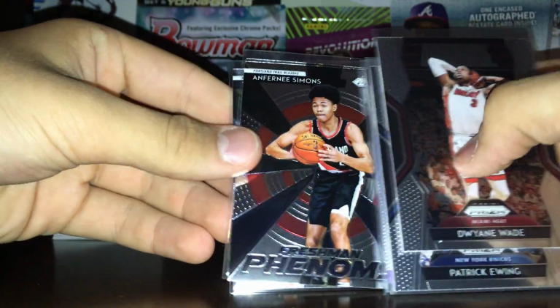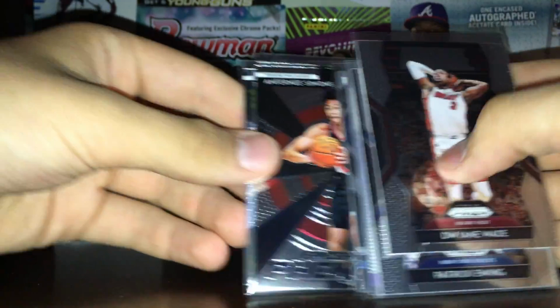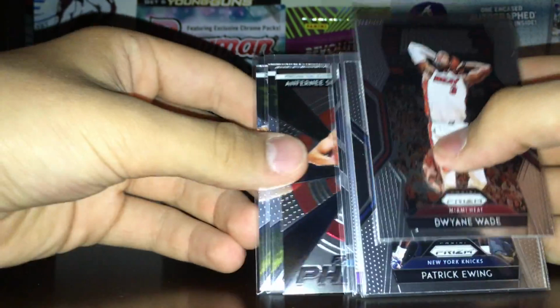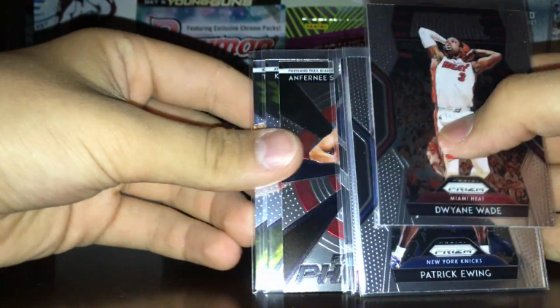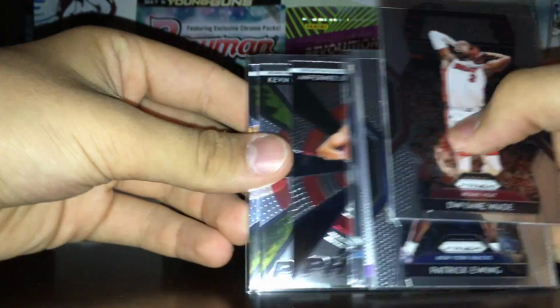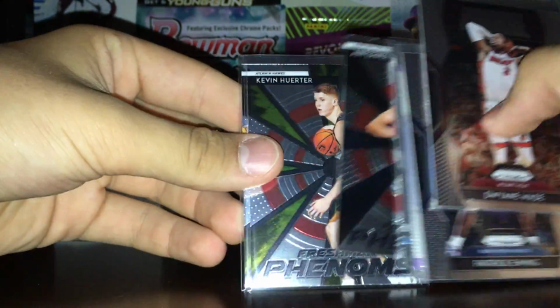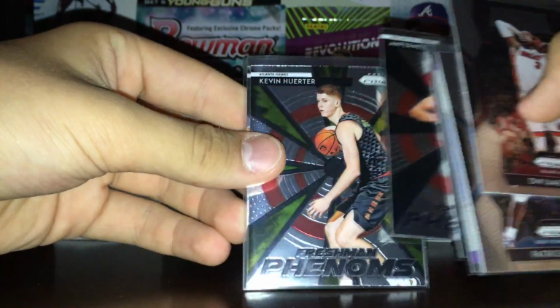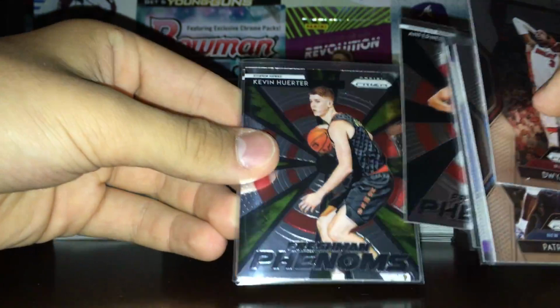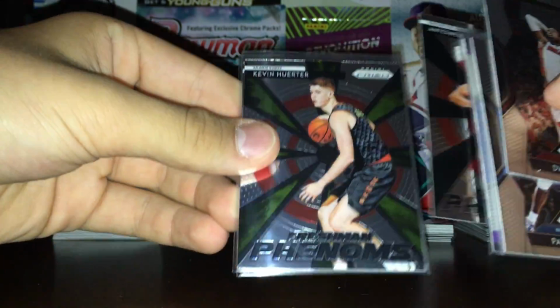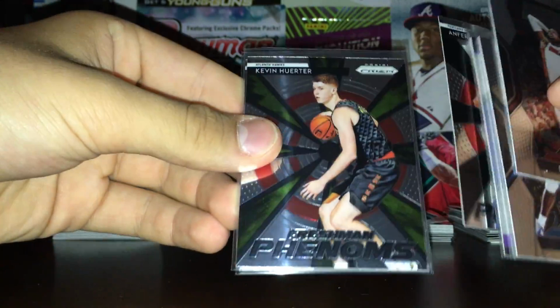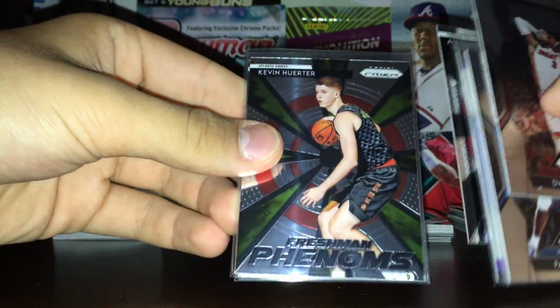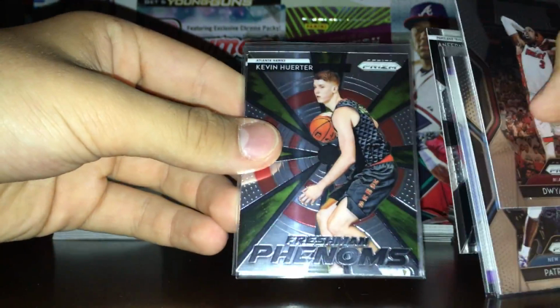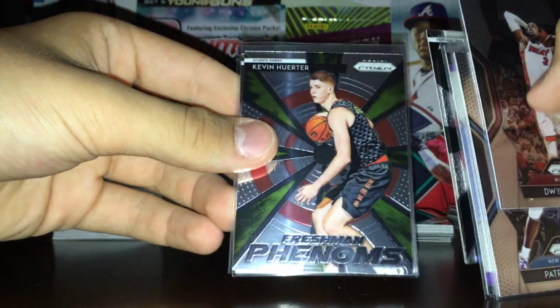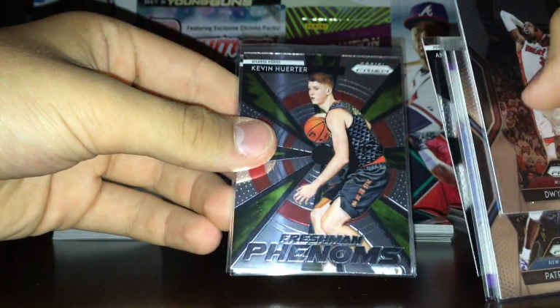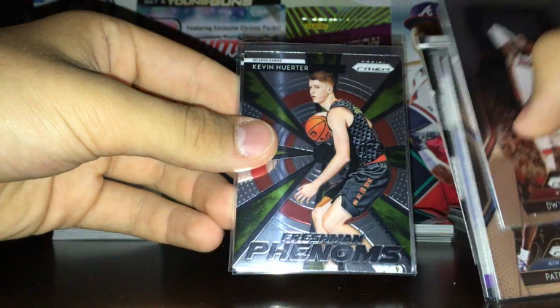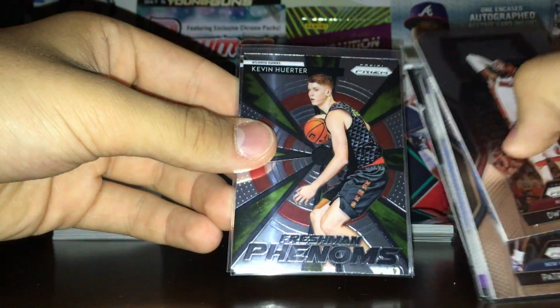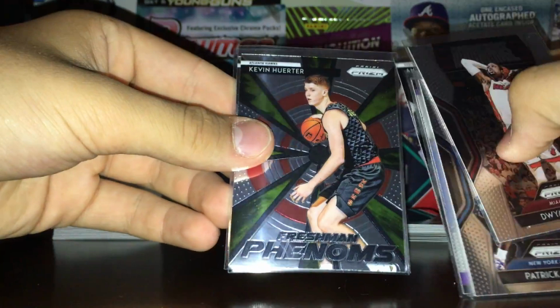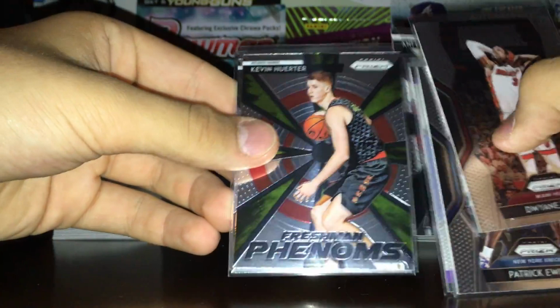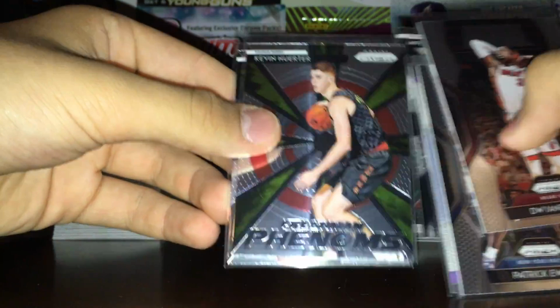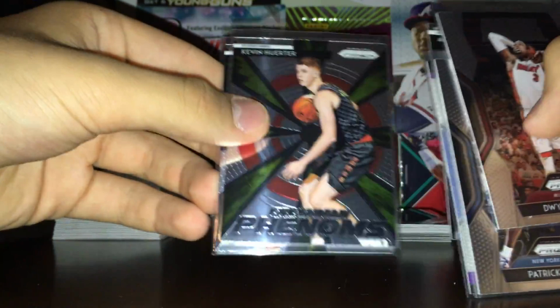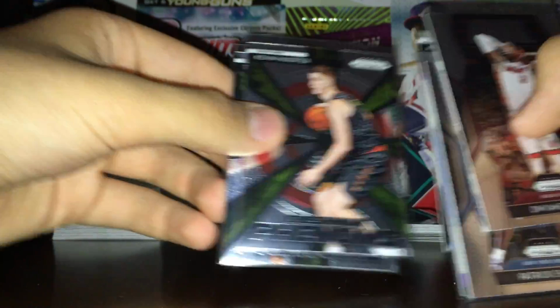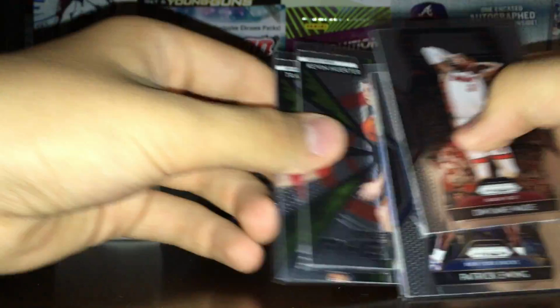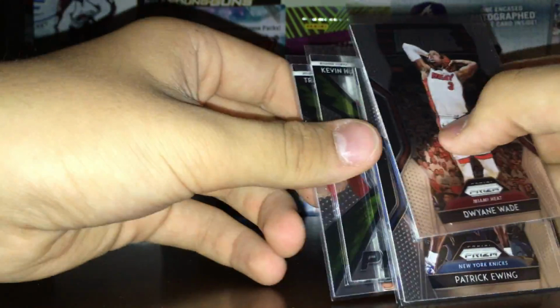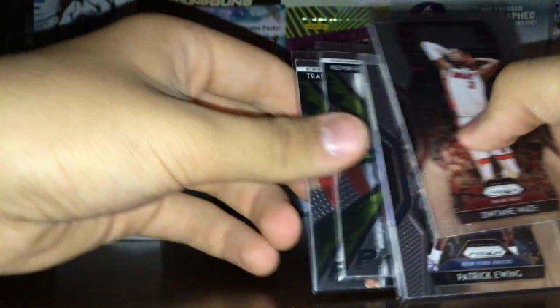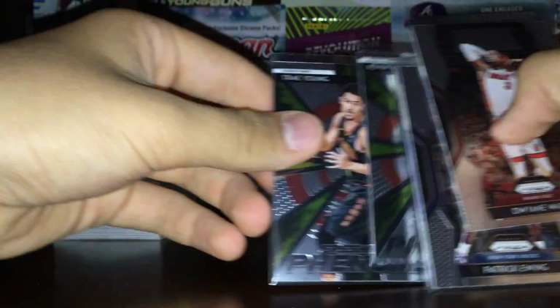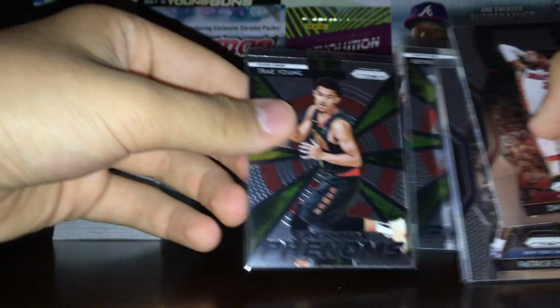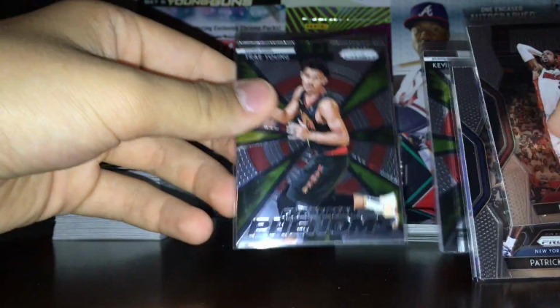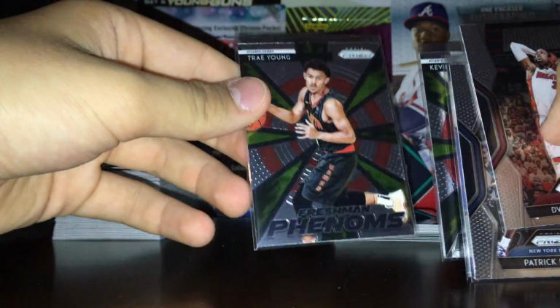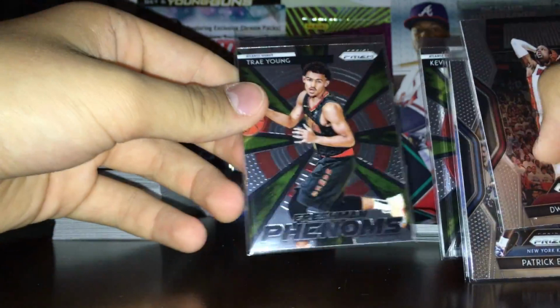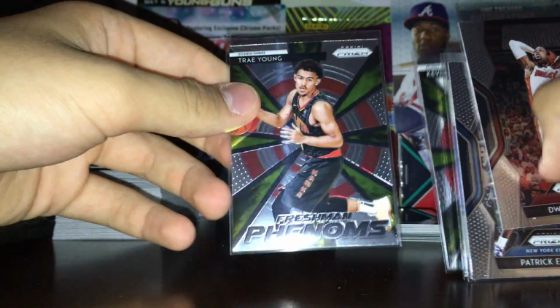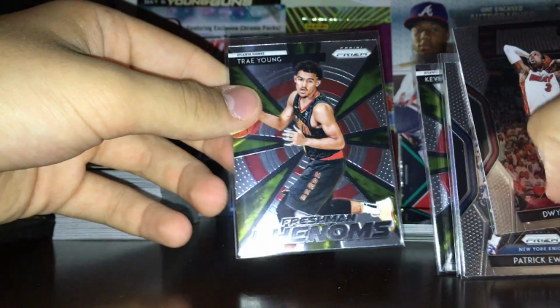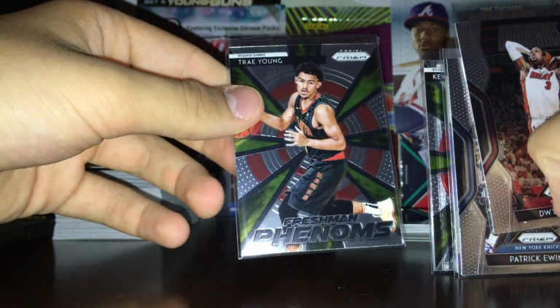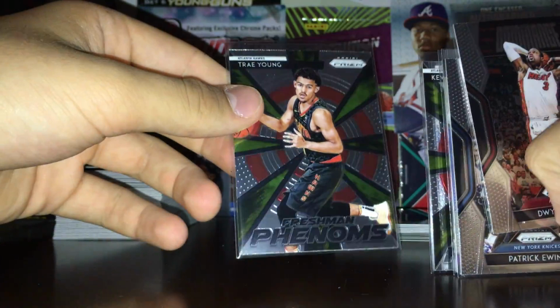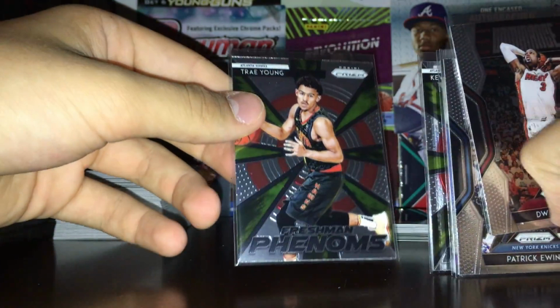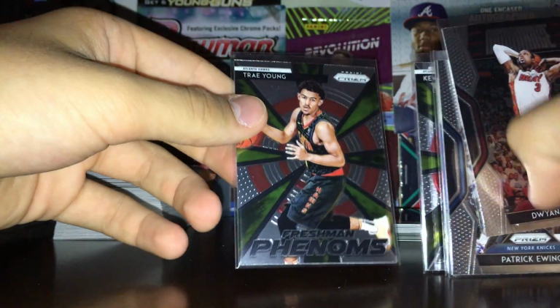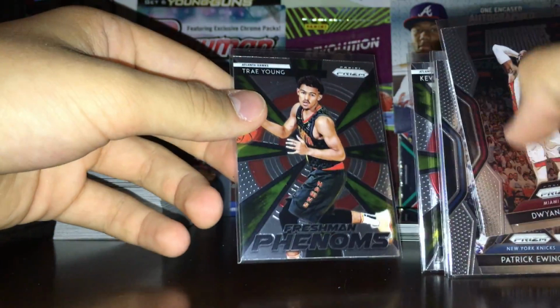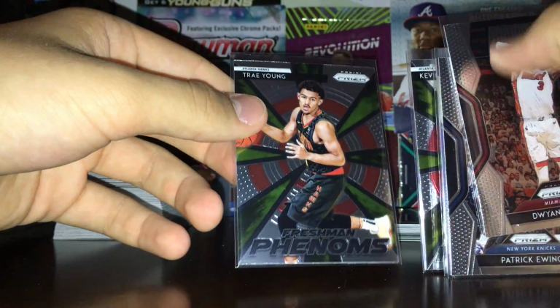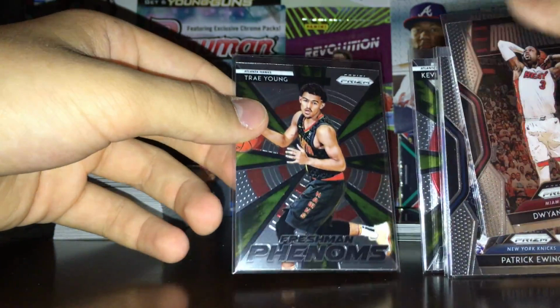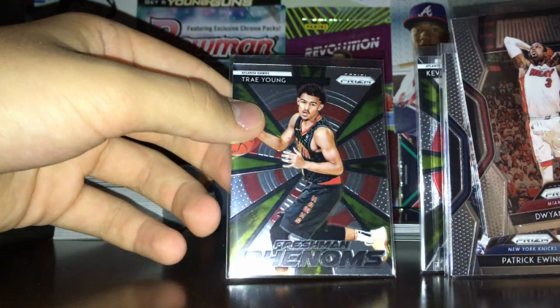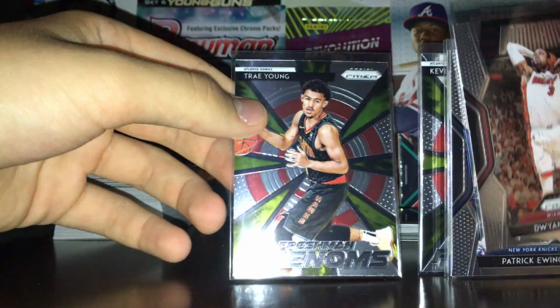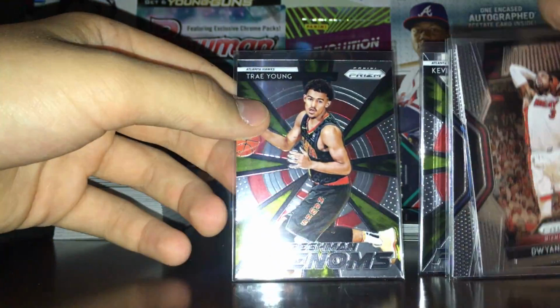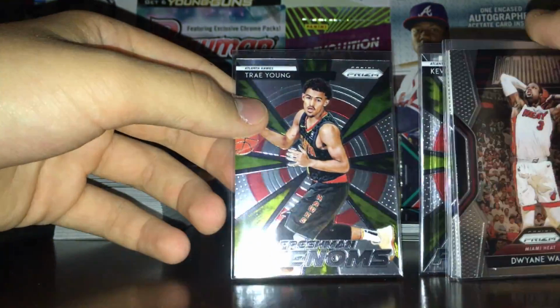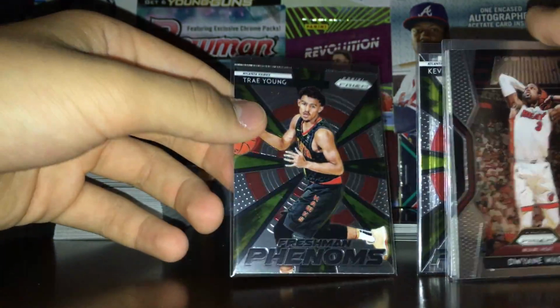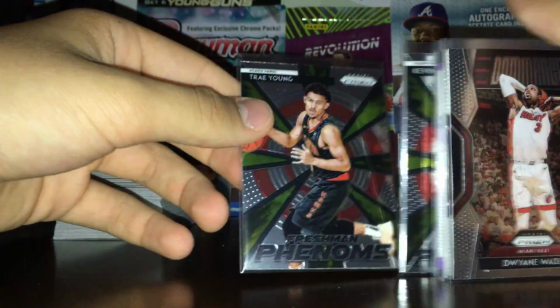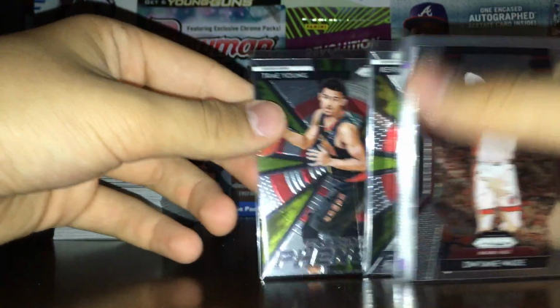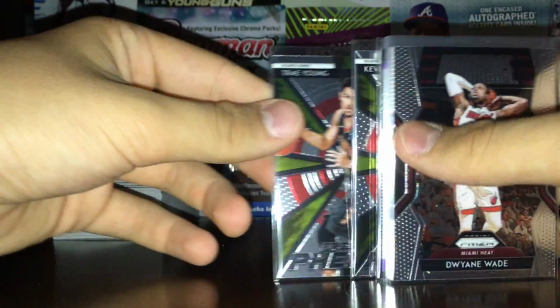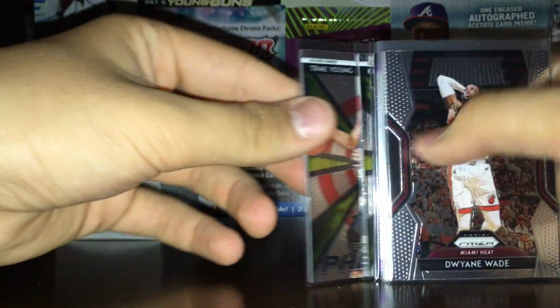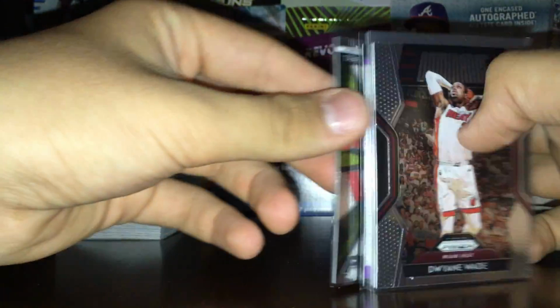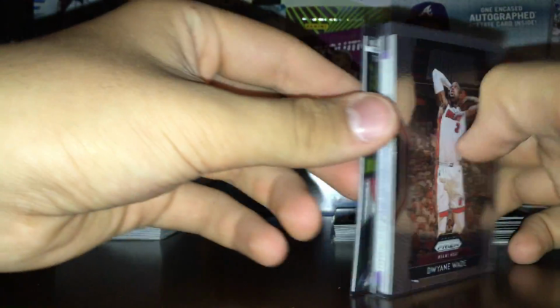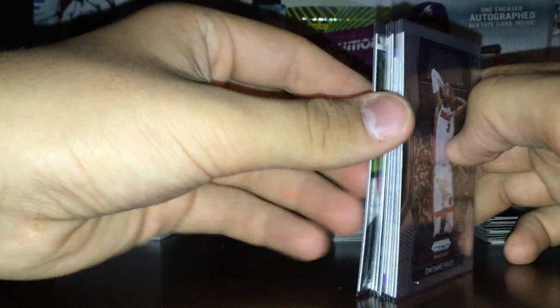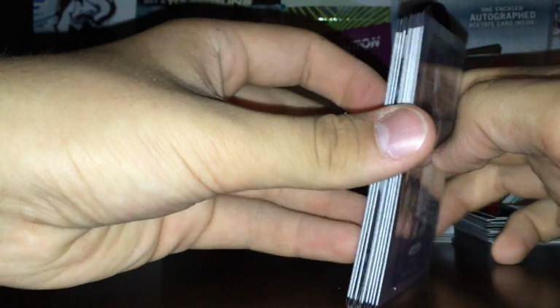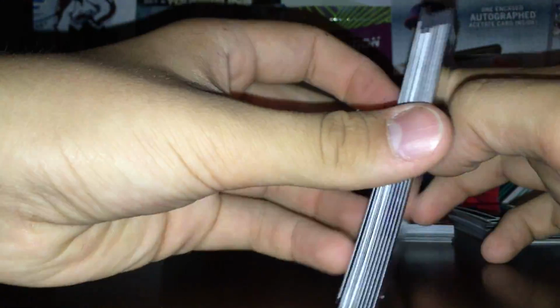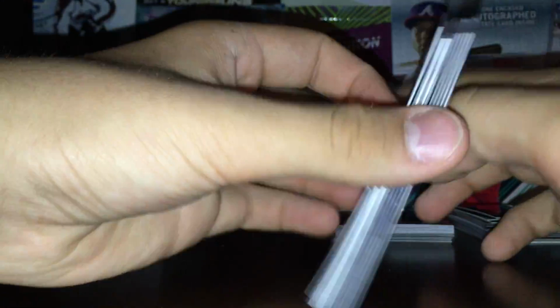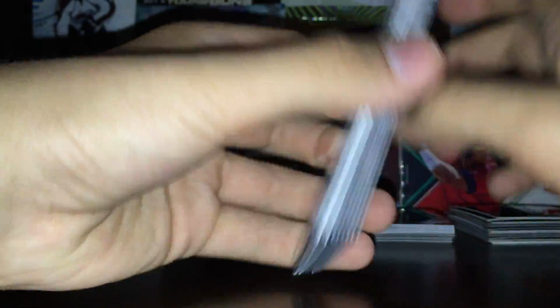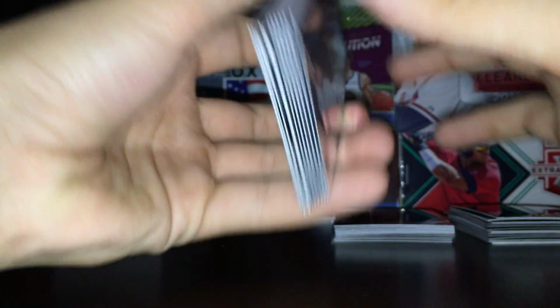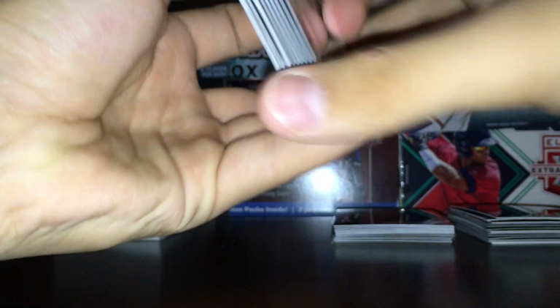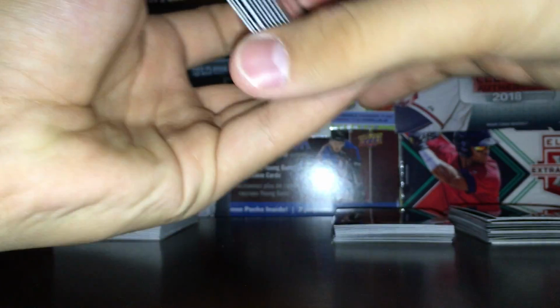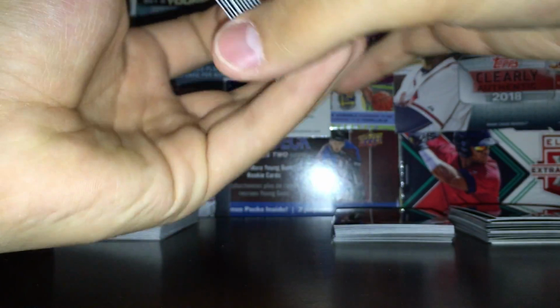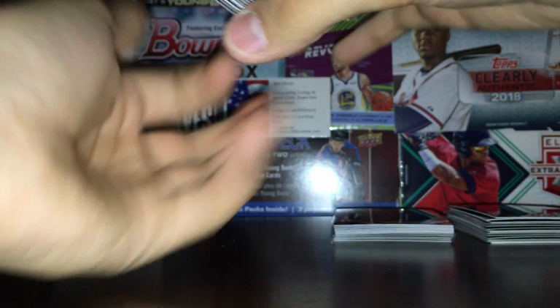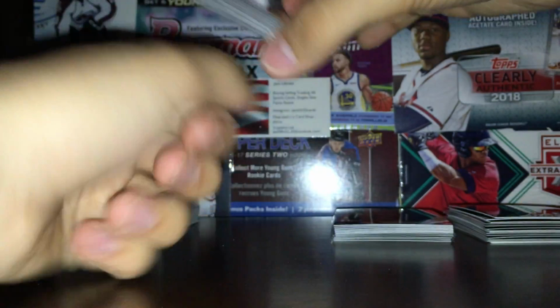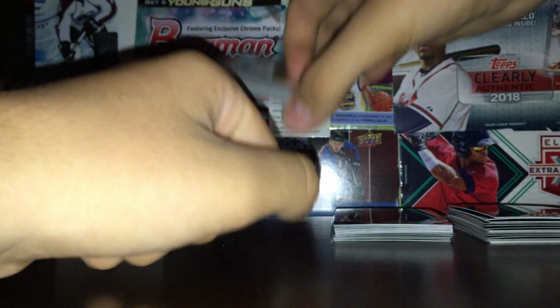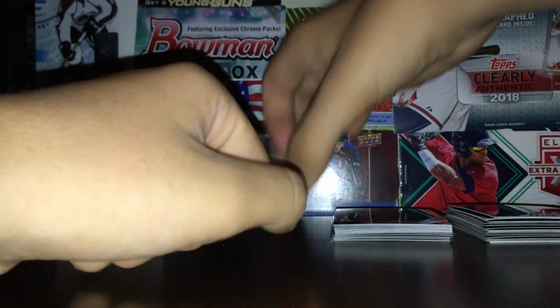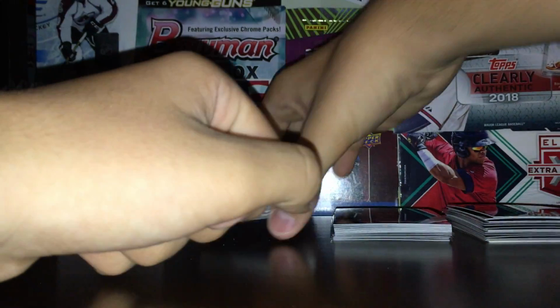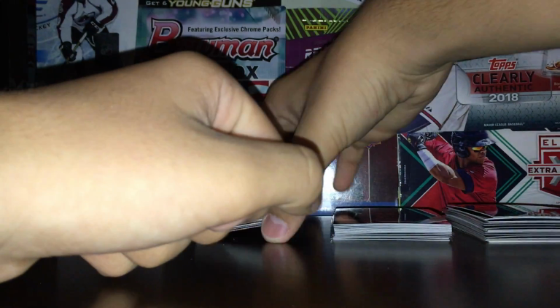Got Anthony Simmons, Kevin Hurd right there, and probably the second best one you can get right here — Trae Young. That's not bad.